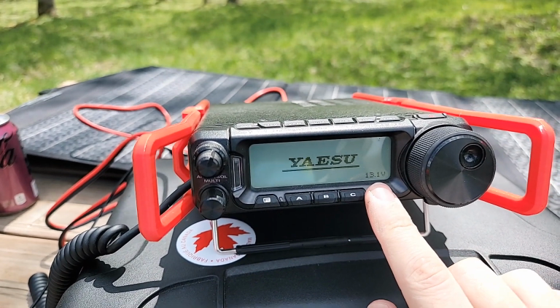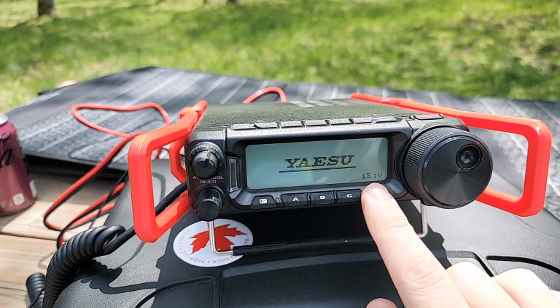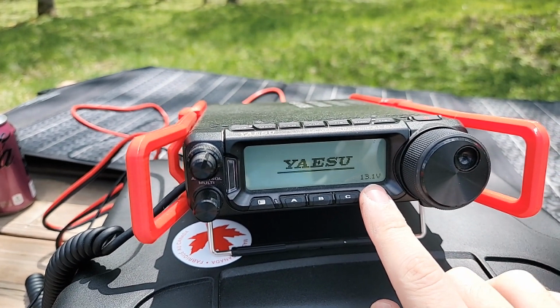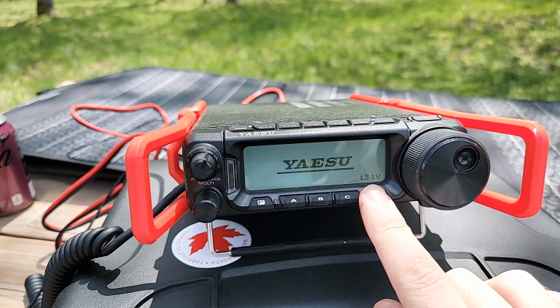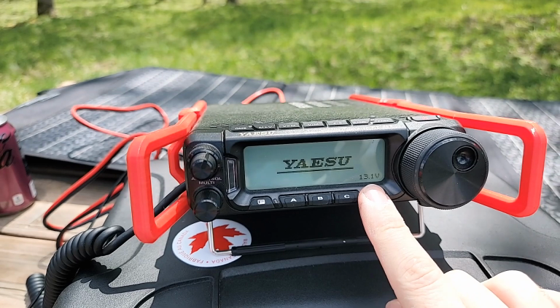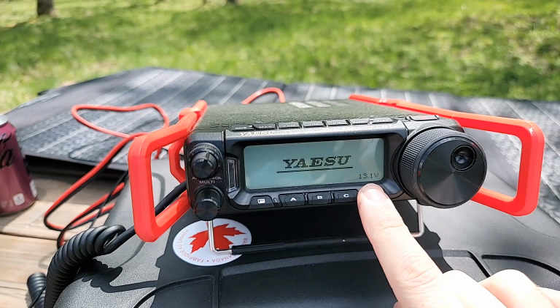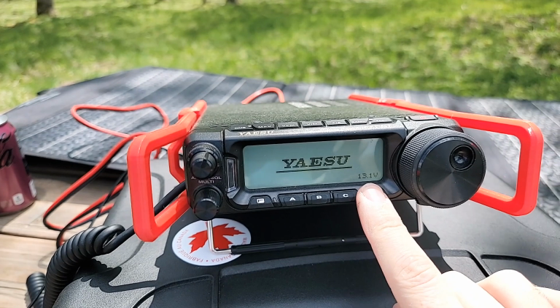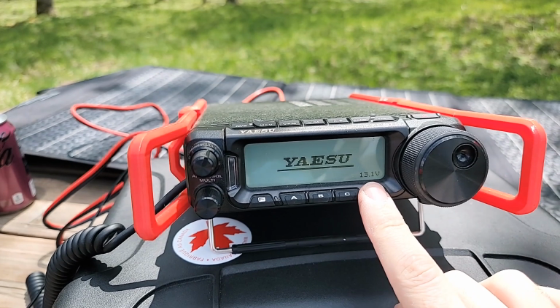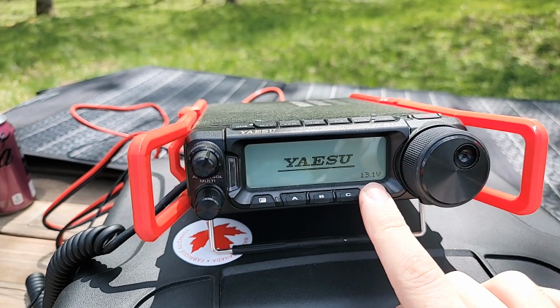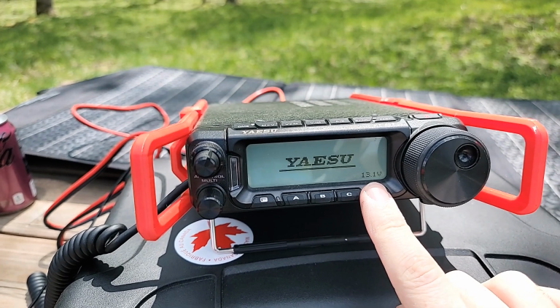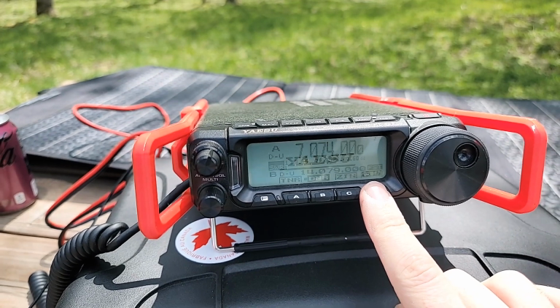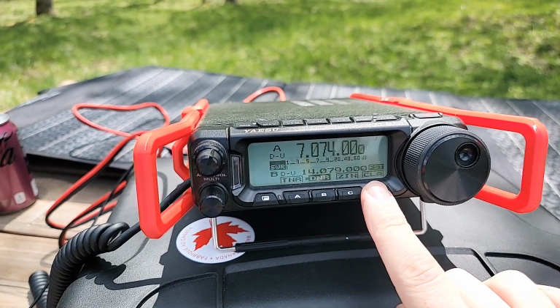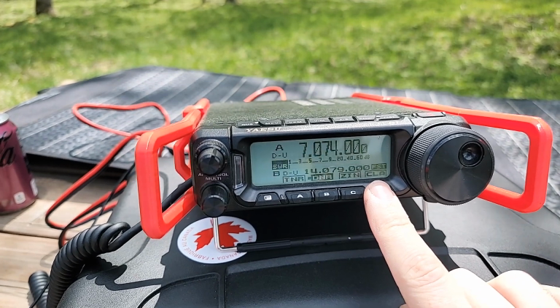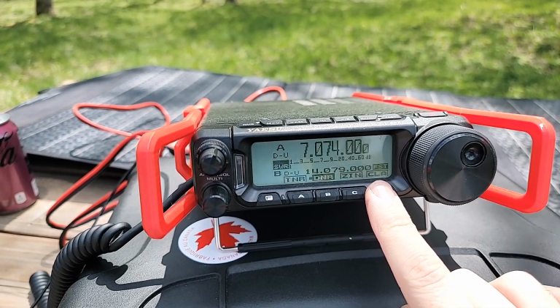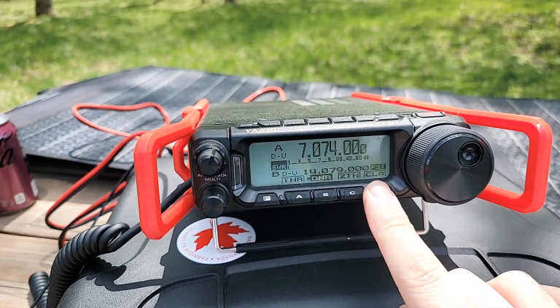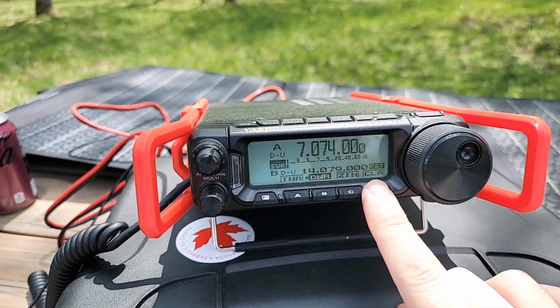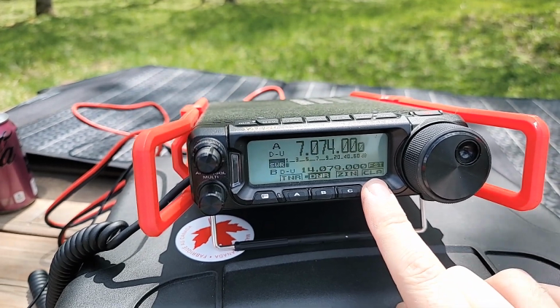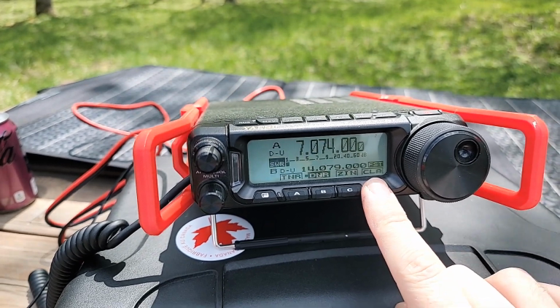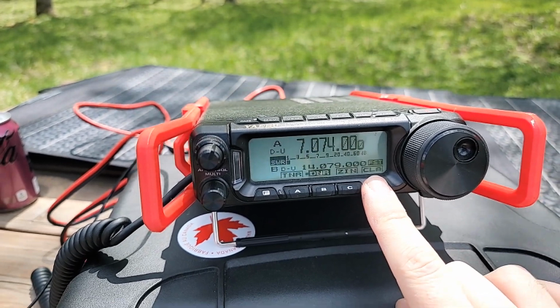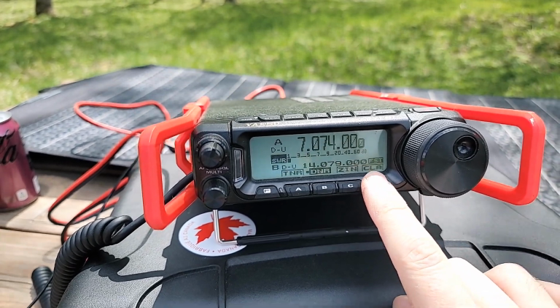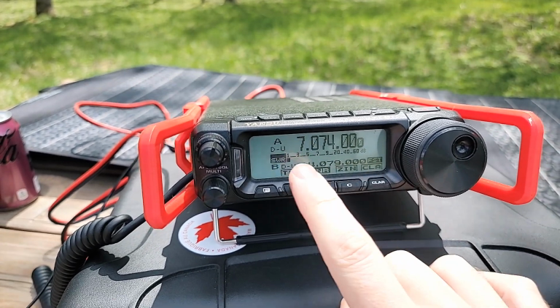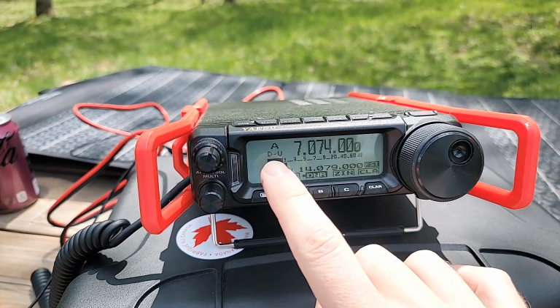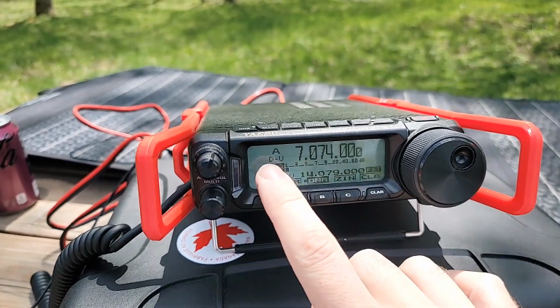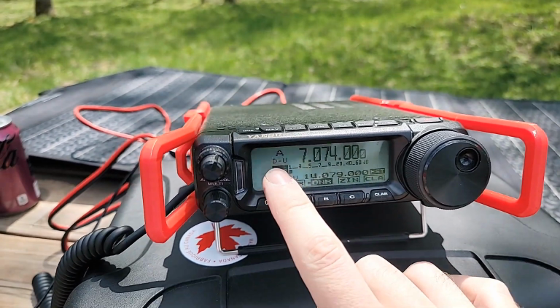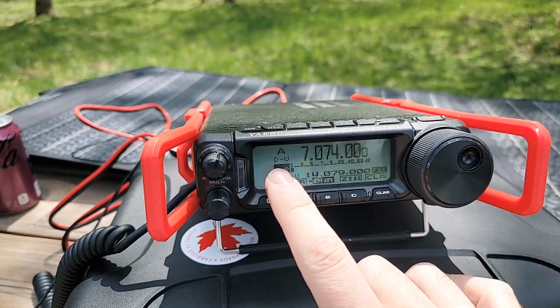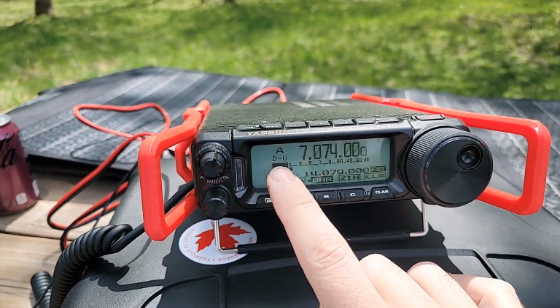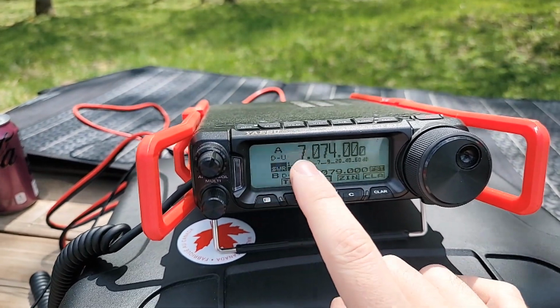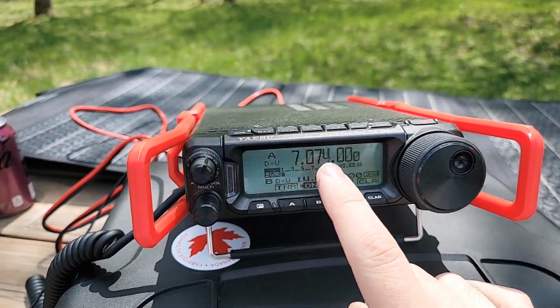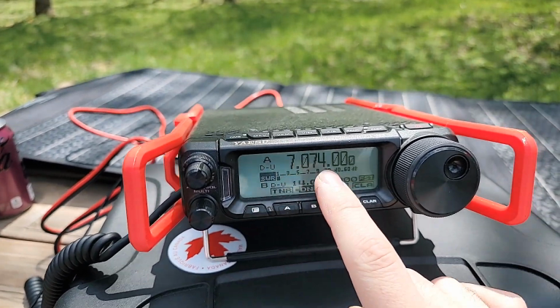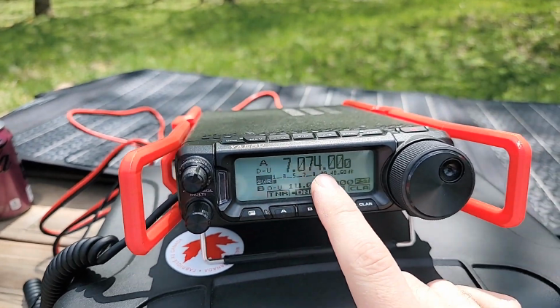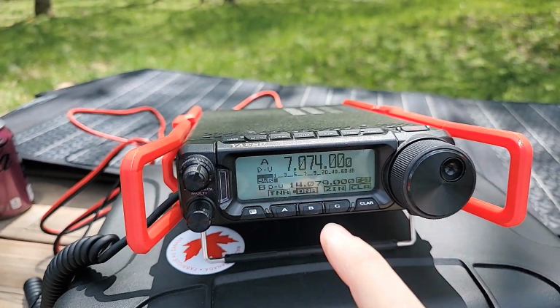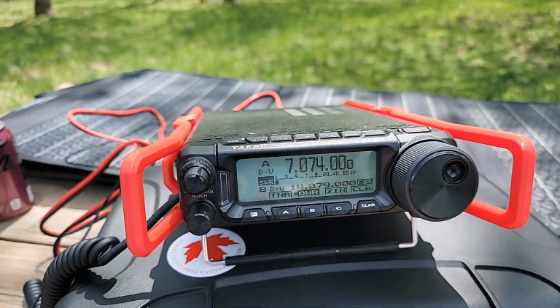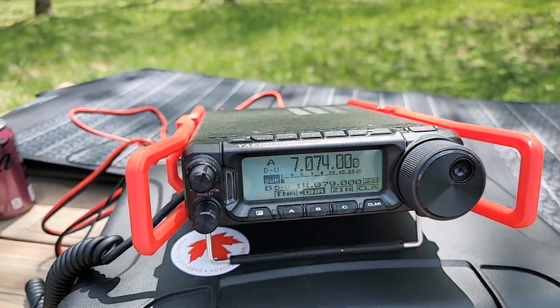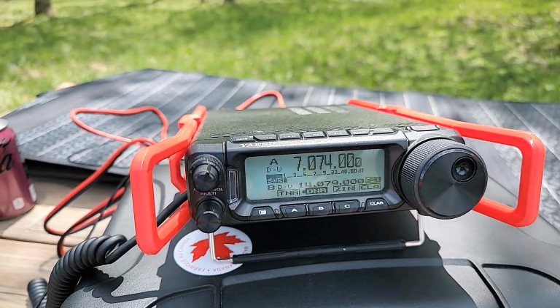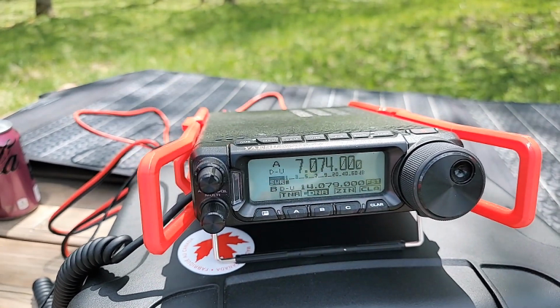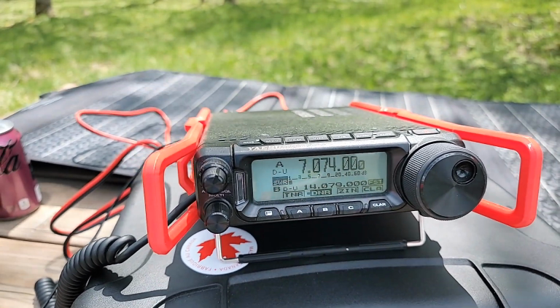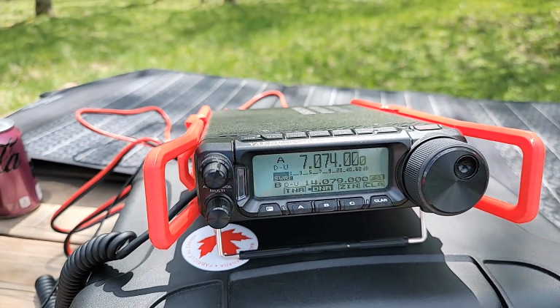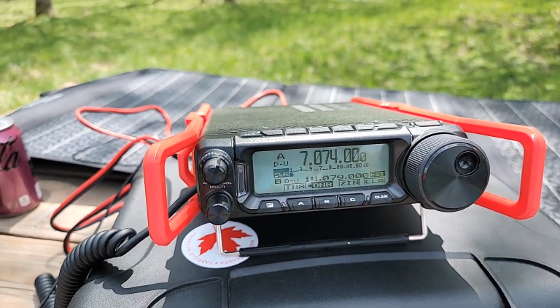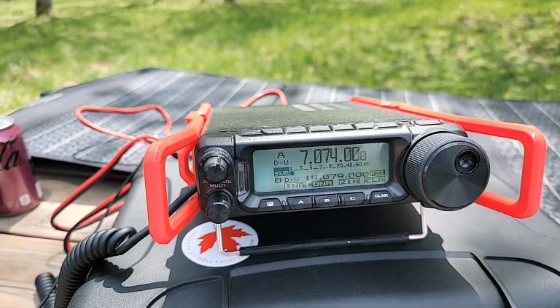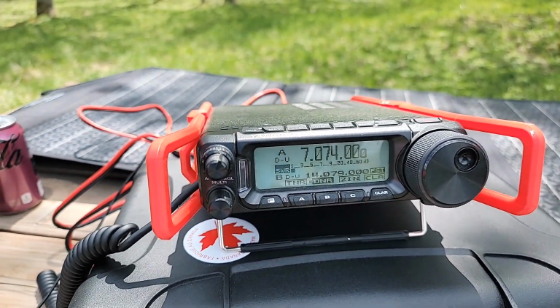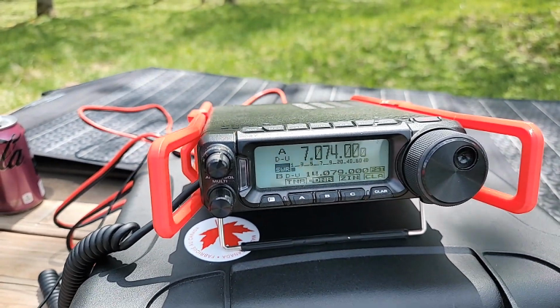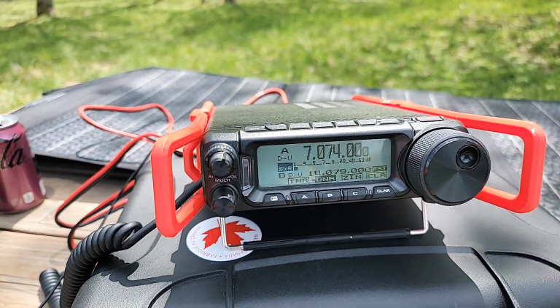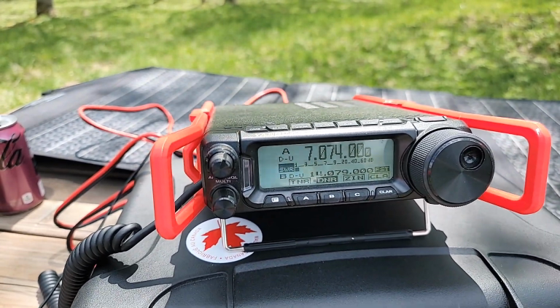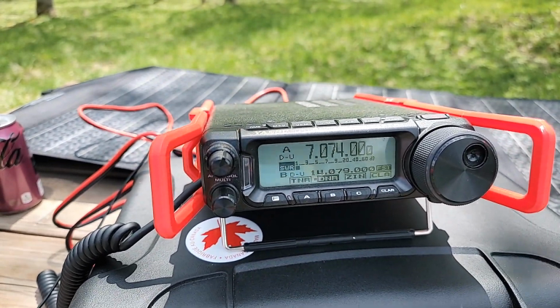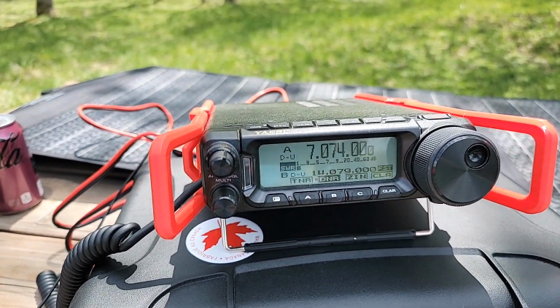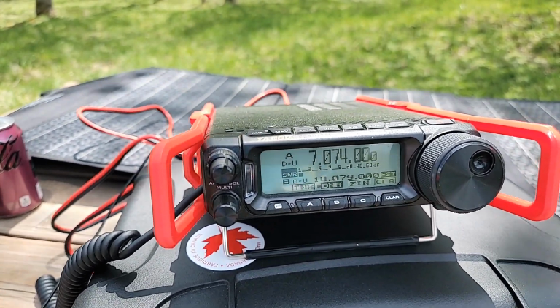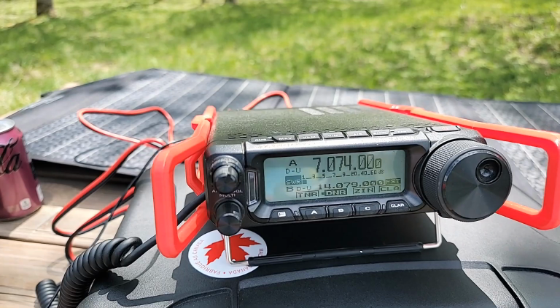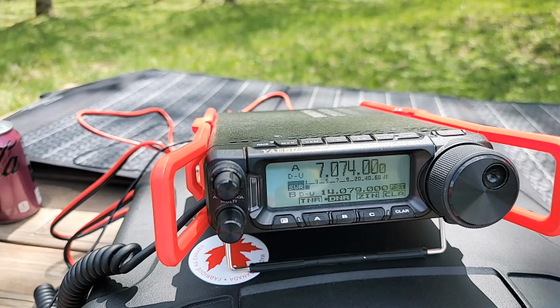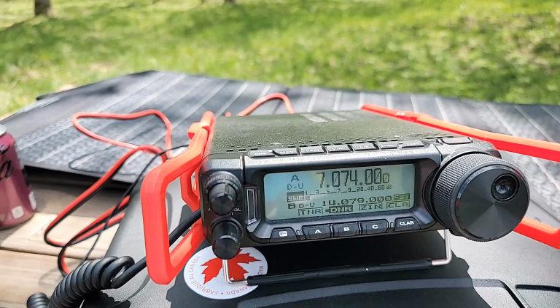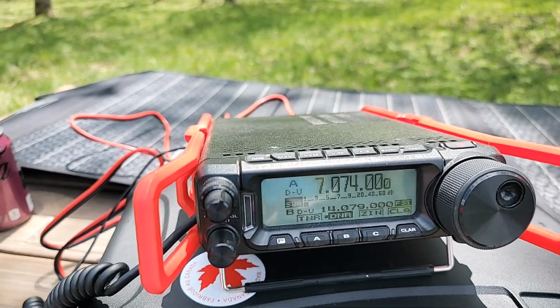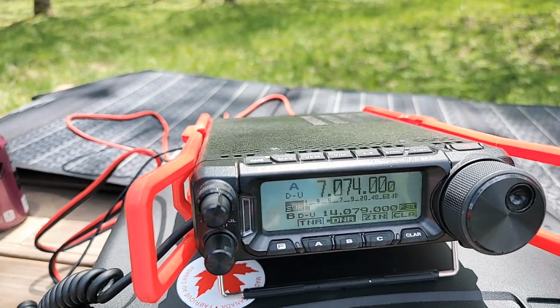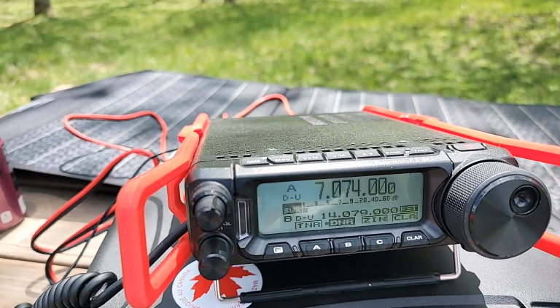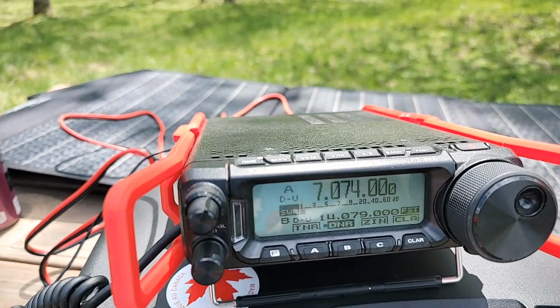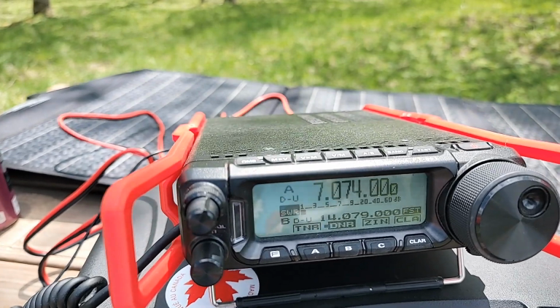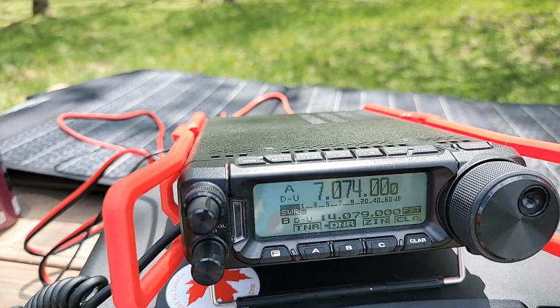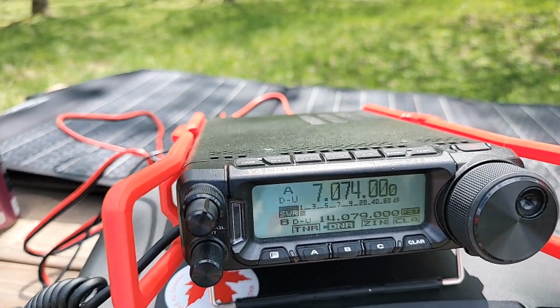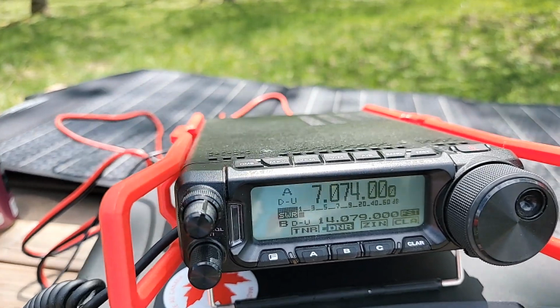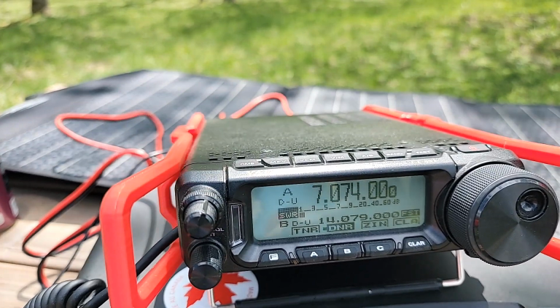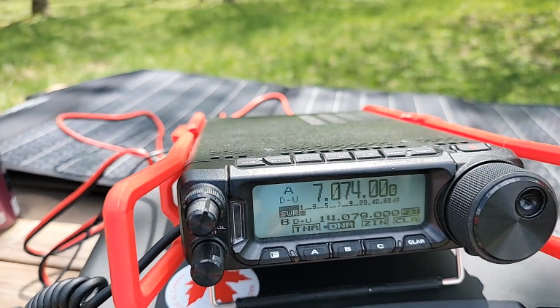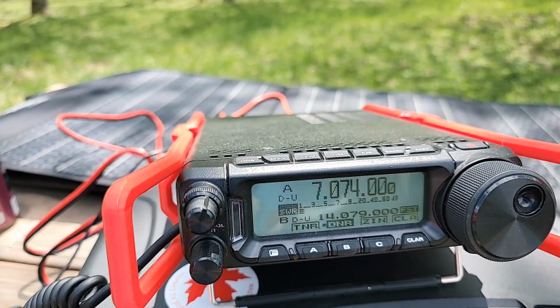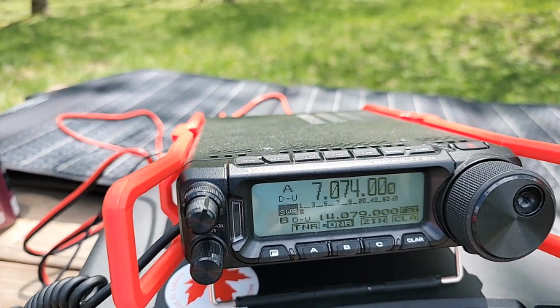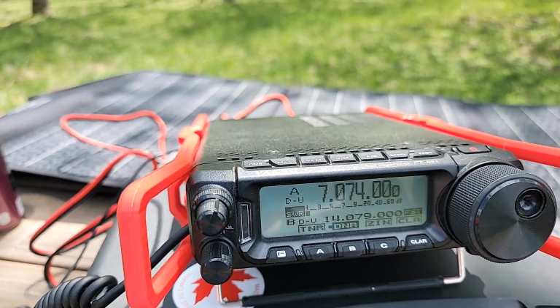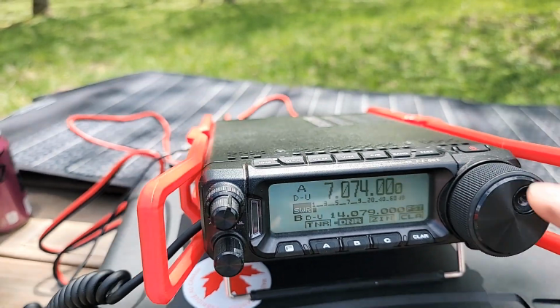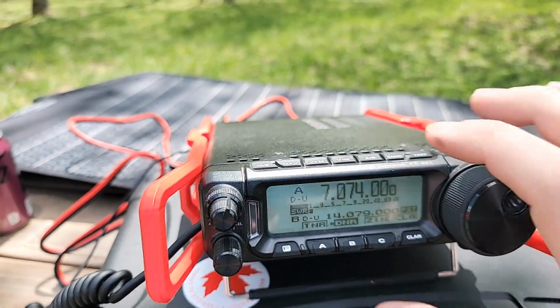13.1 volts on battery power. Data mode on 7074. Let me switch that out.